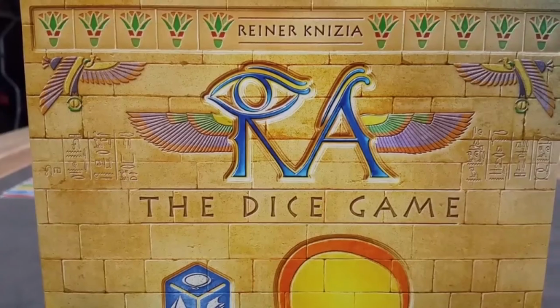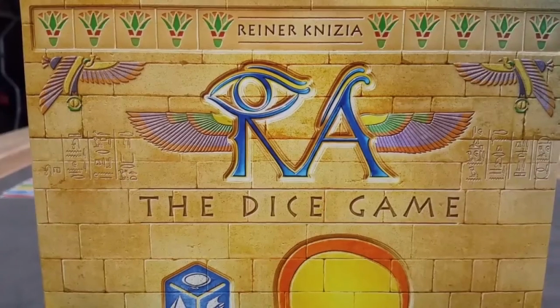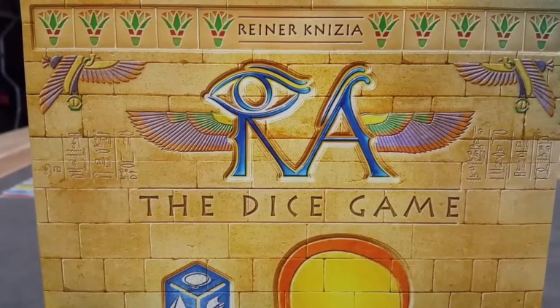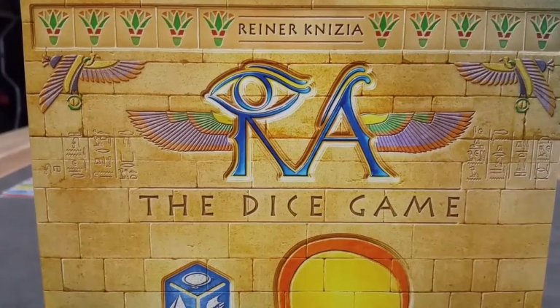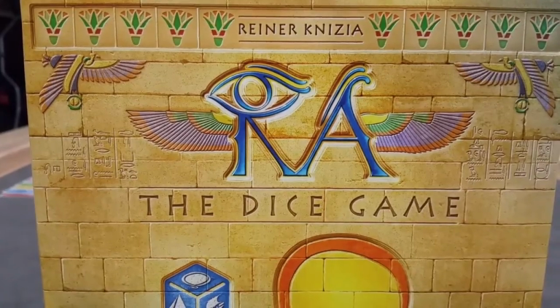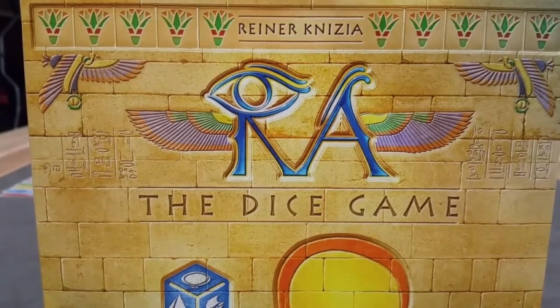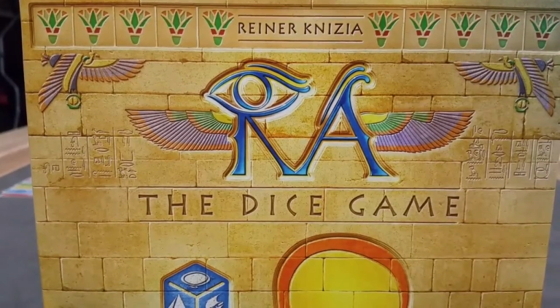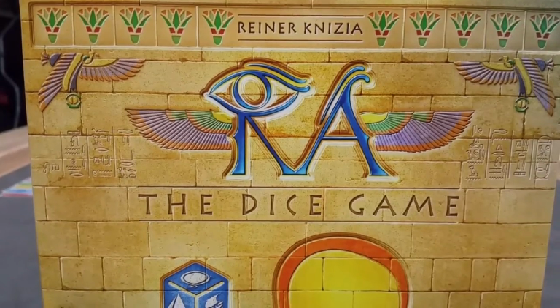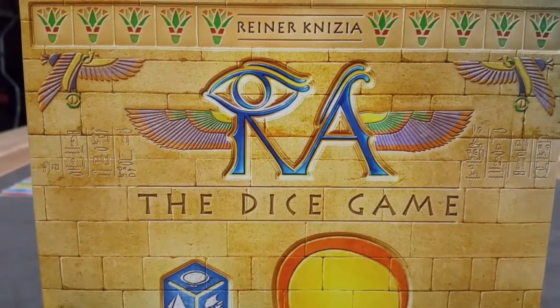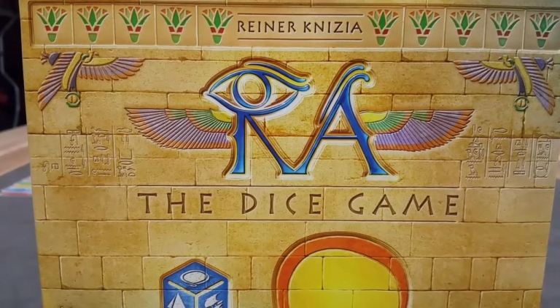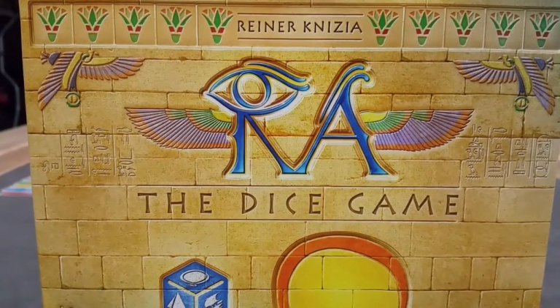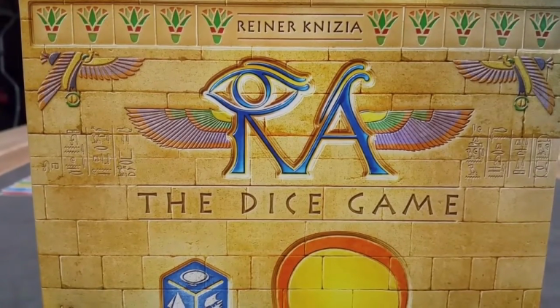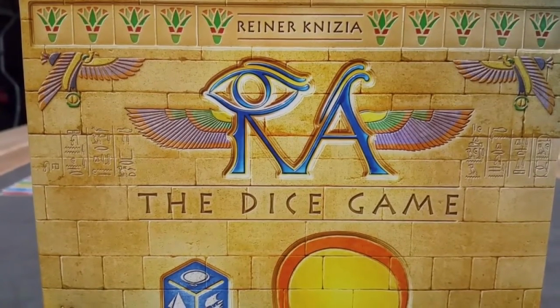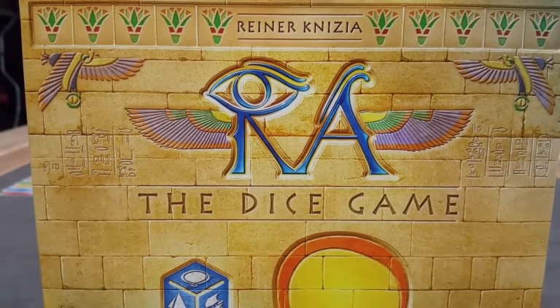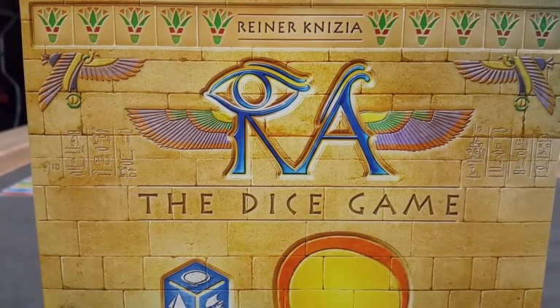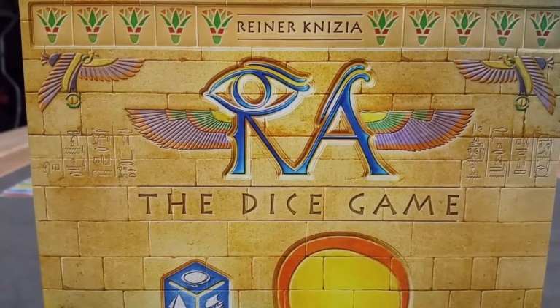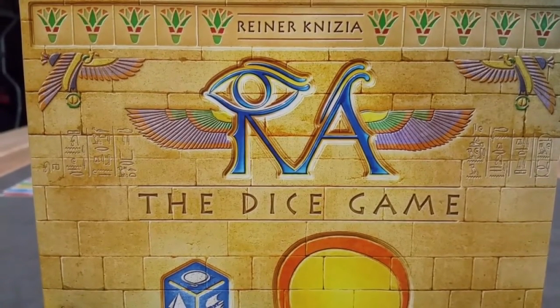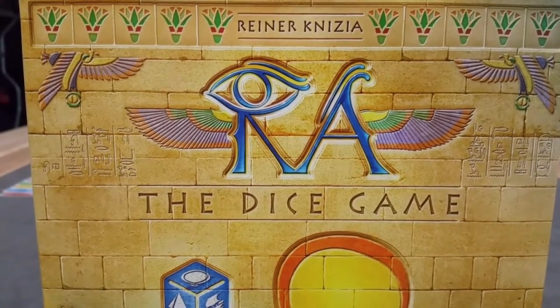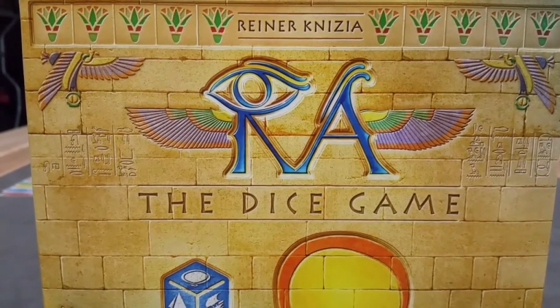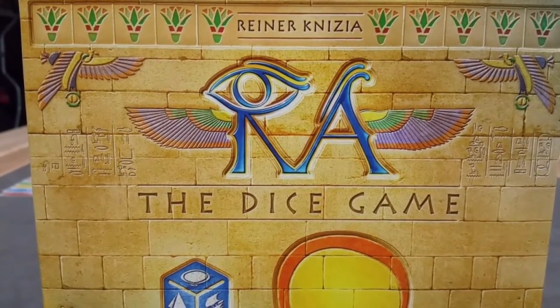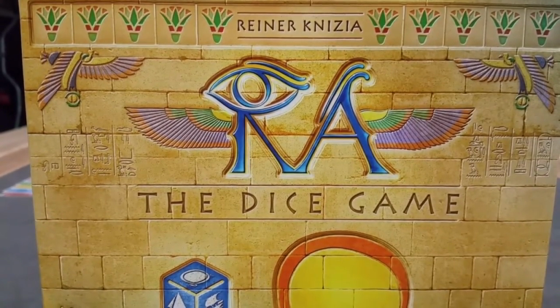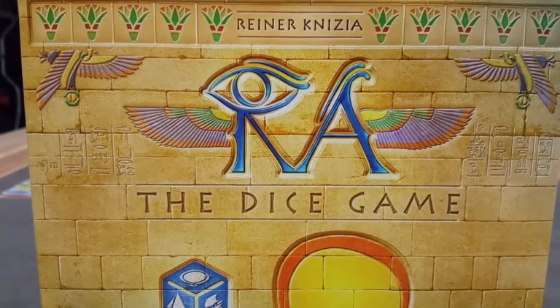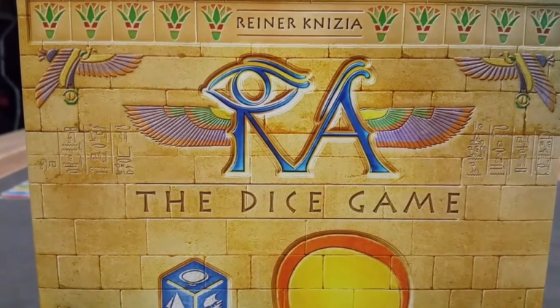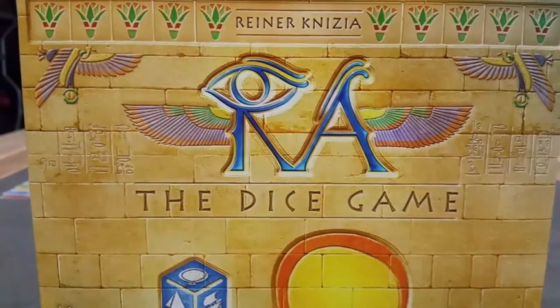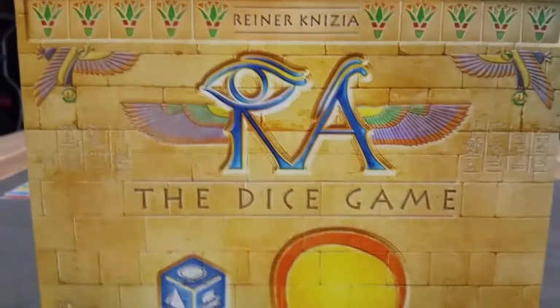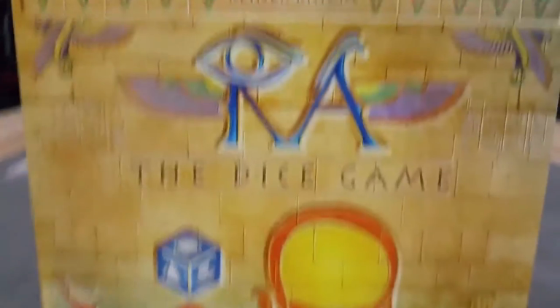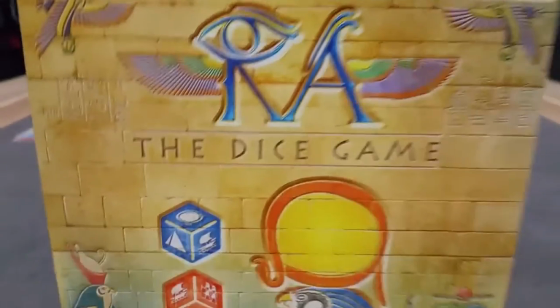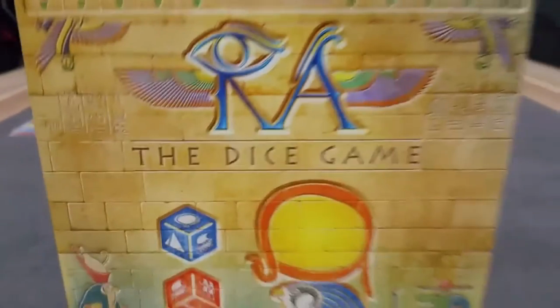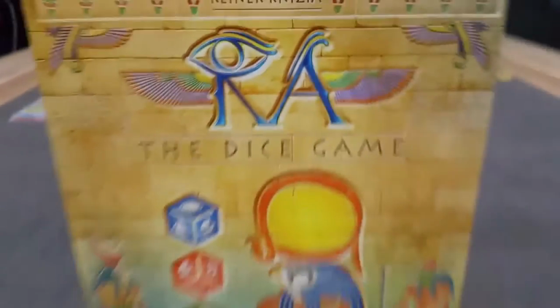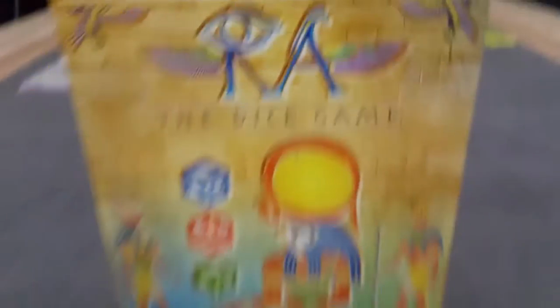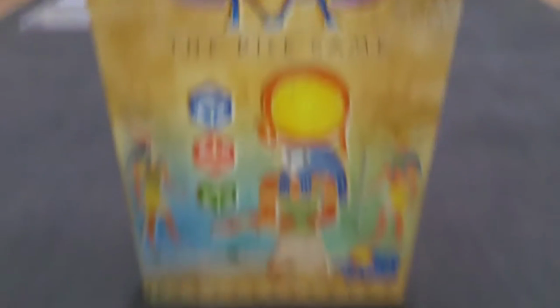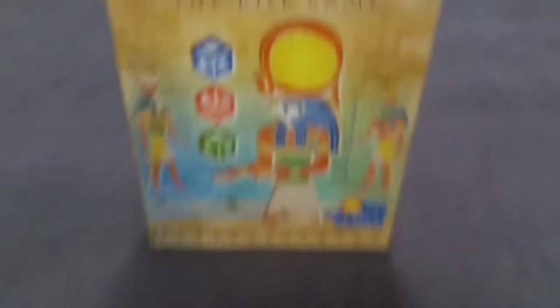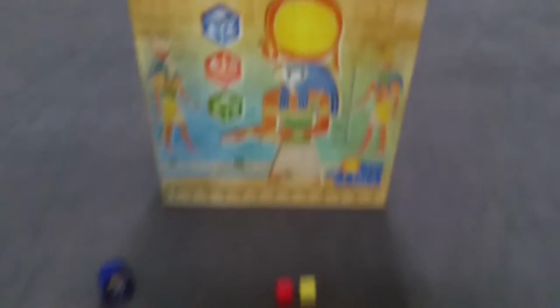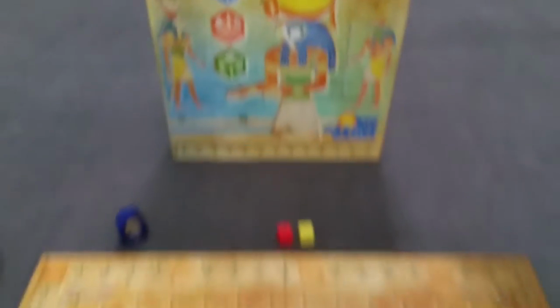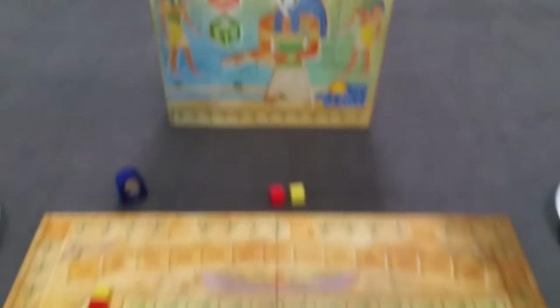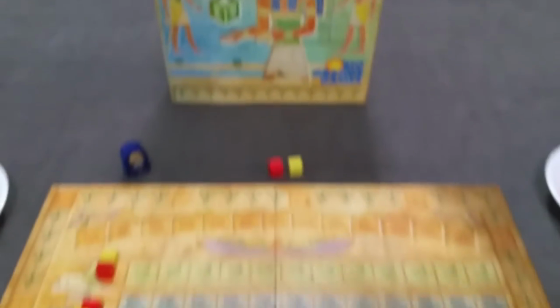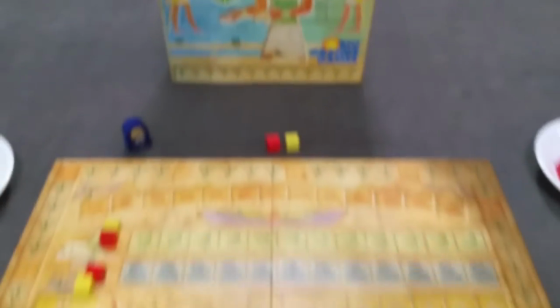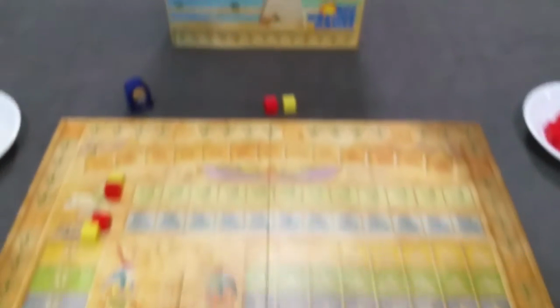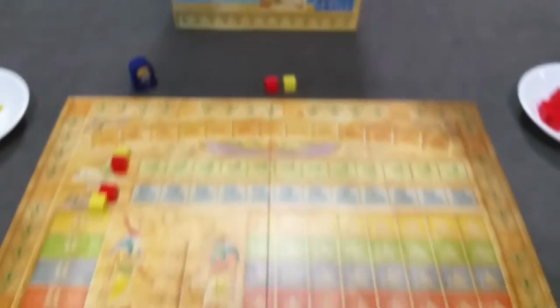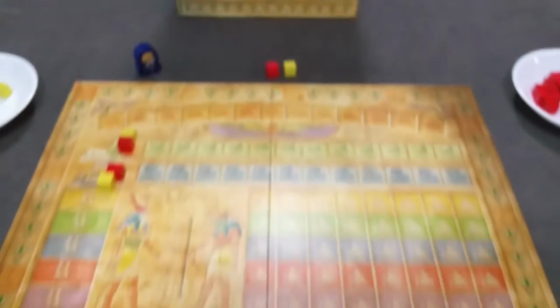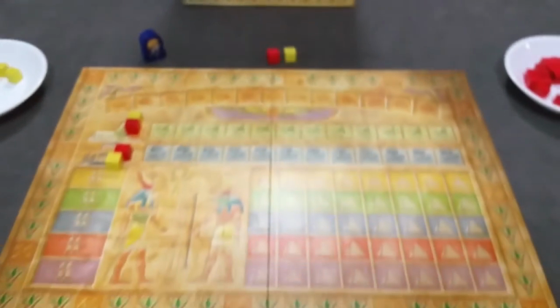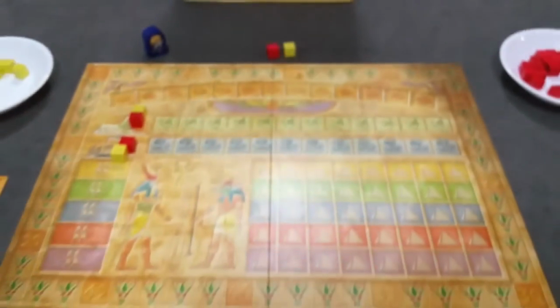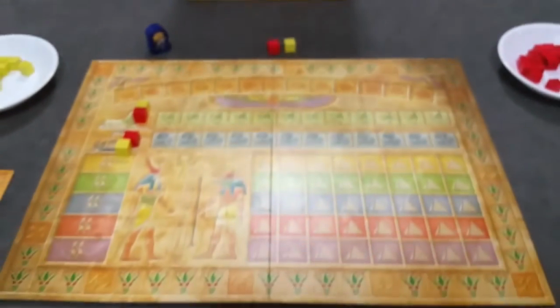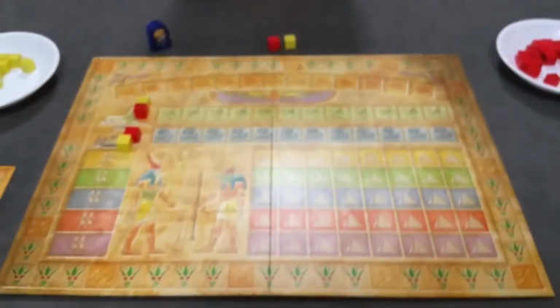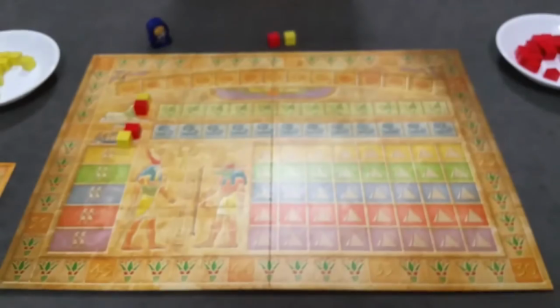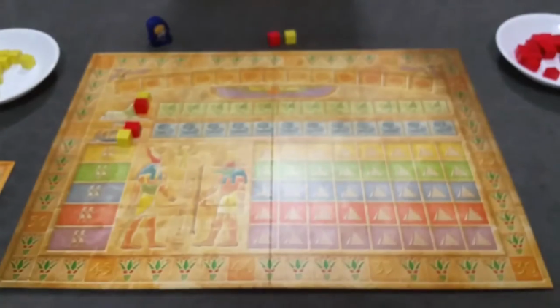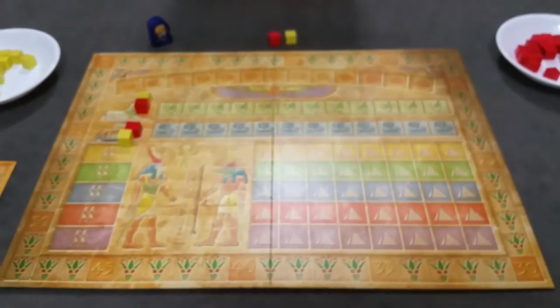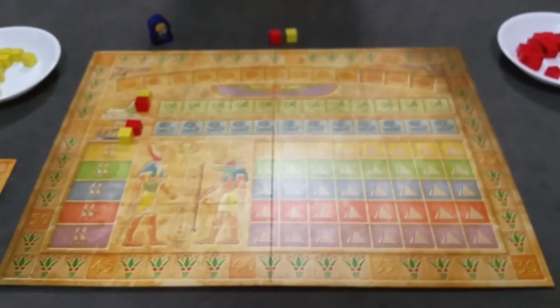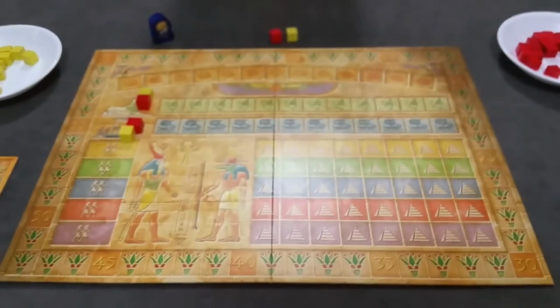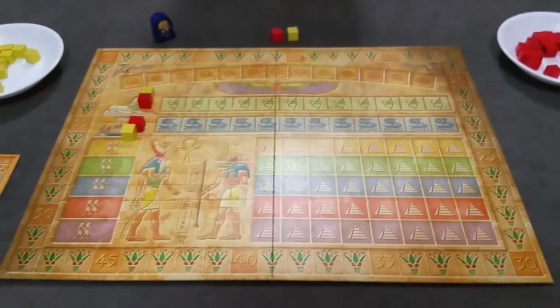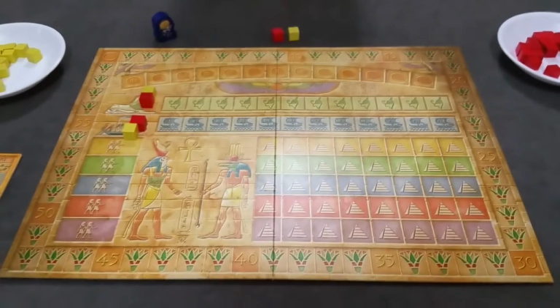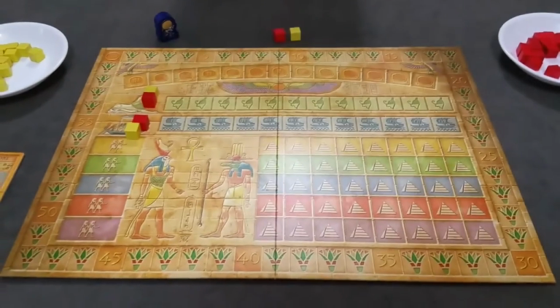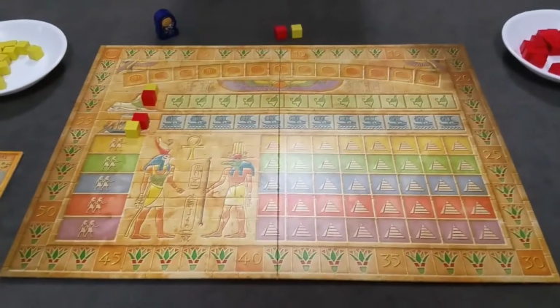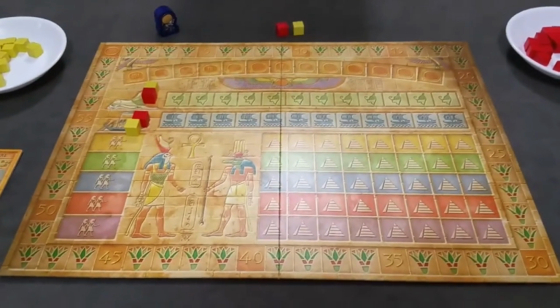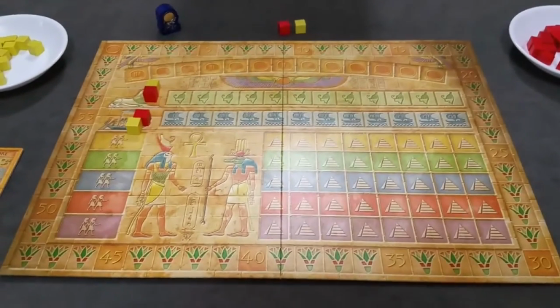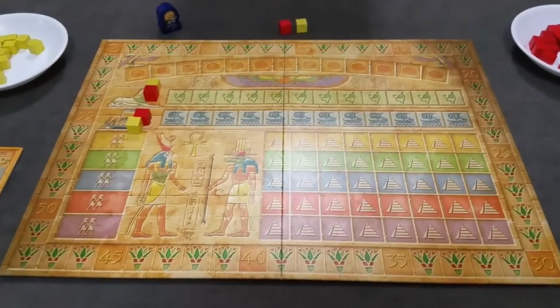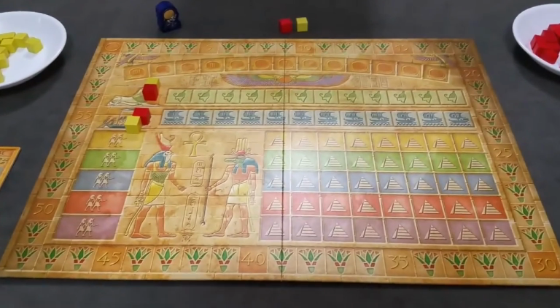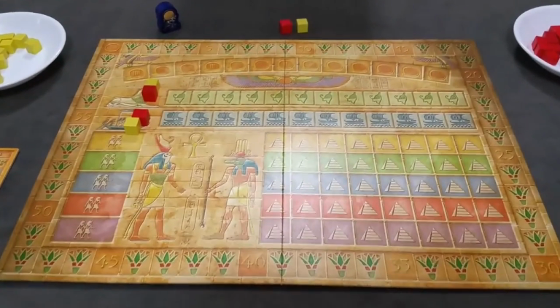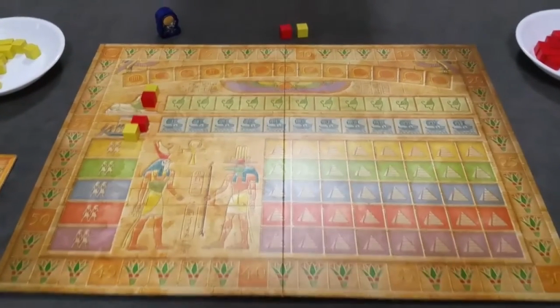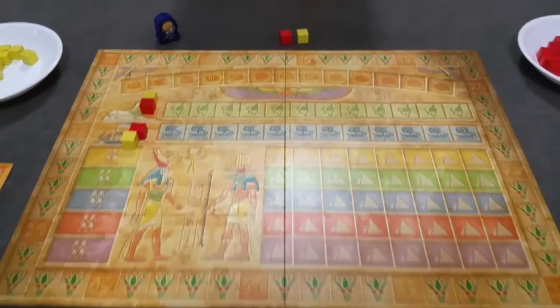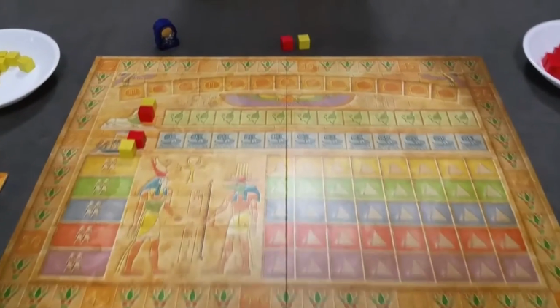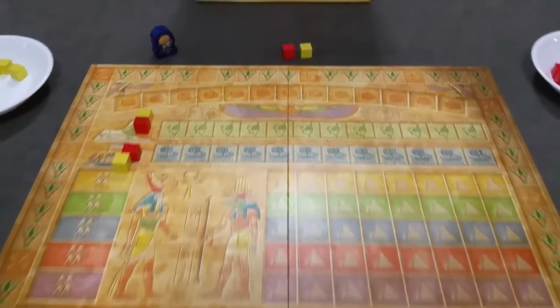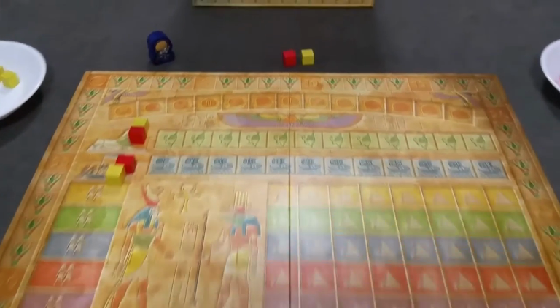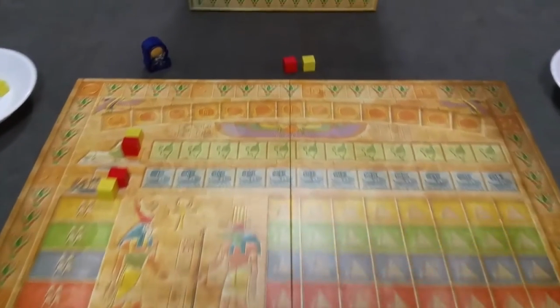Ra the Dice Game: how to set up and play. The first thing you'll do is lay out the board and all the pieces.